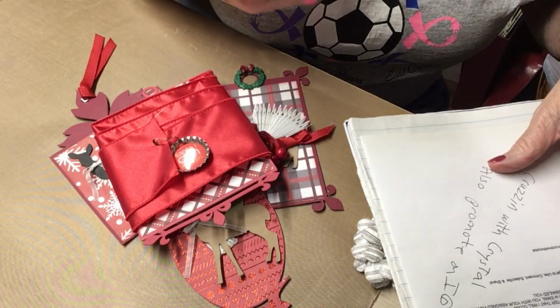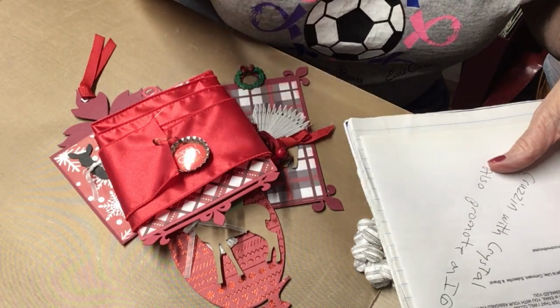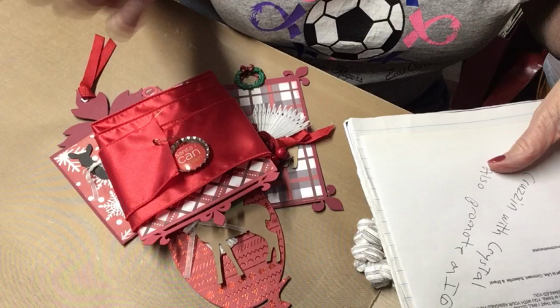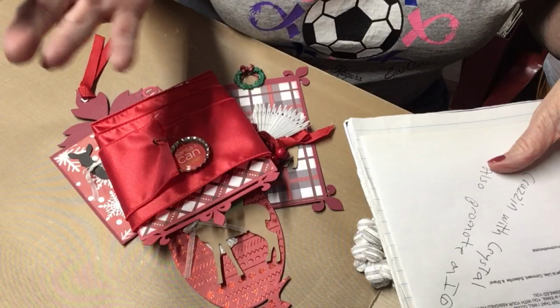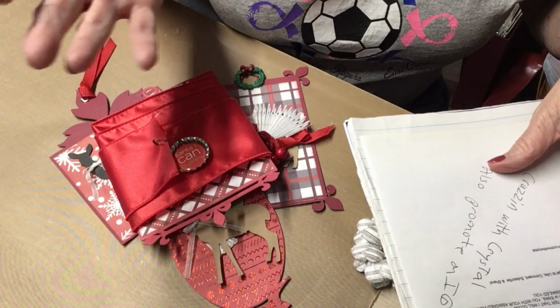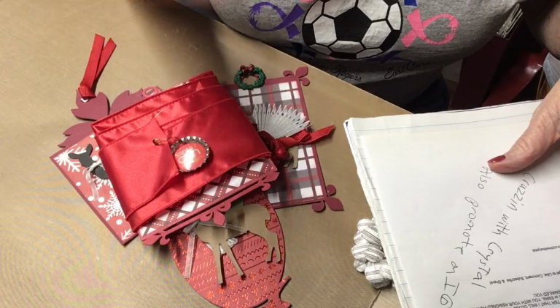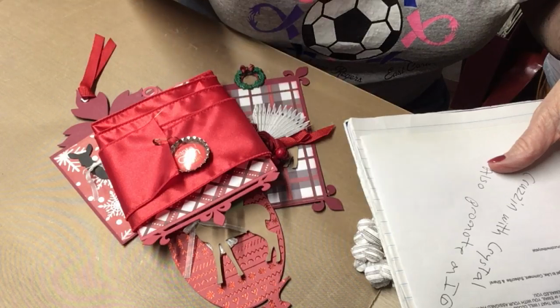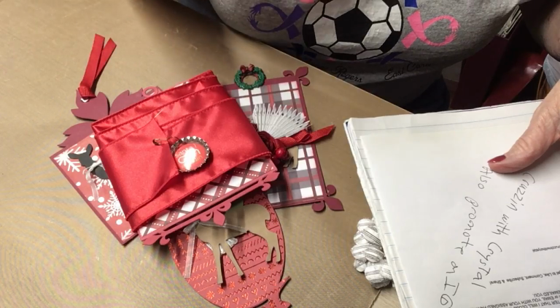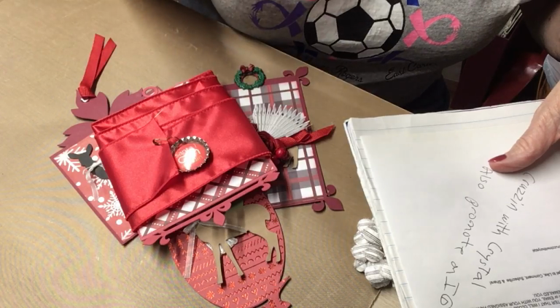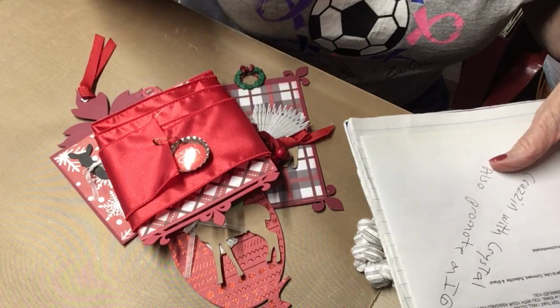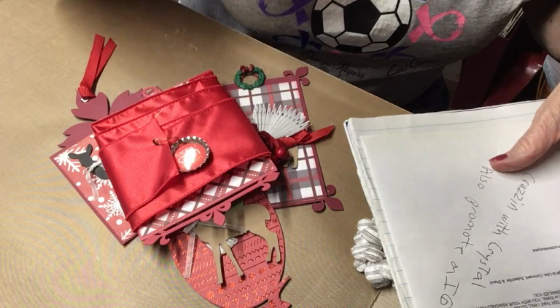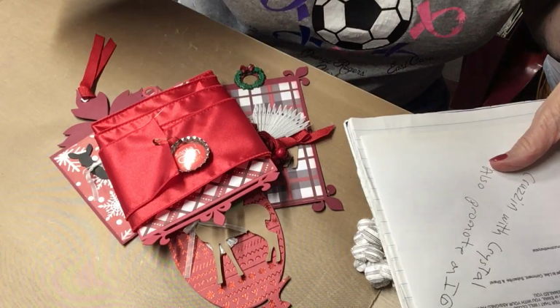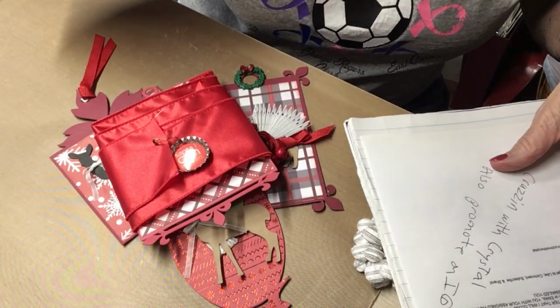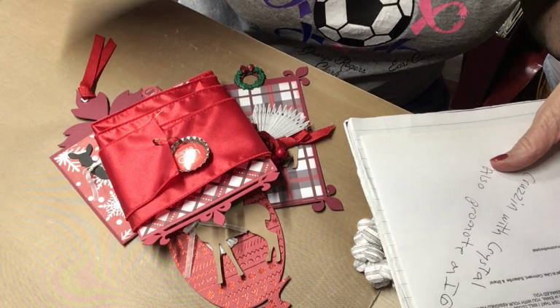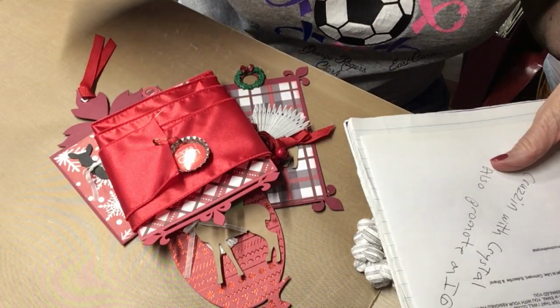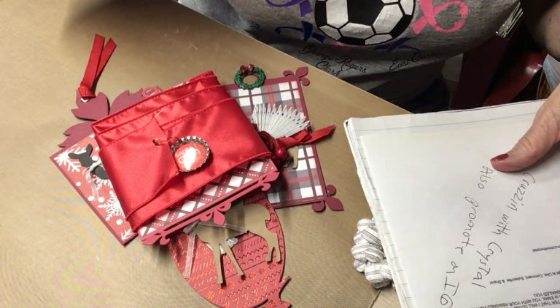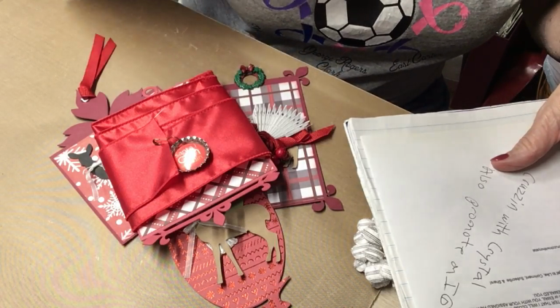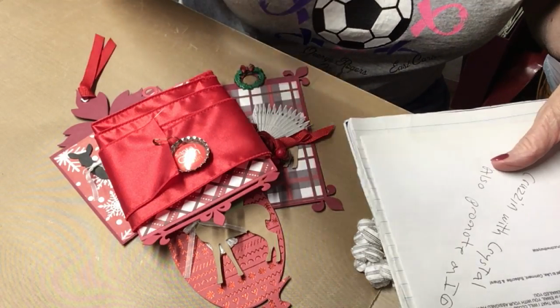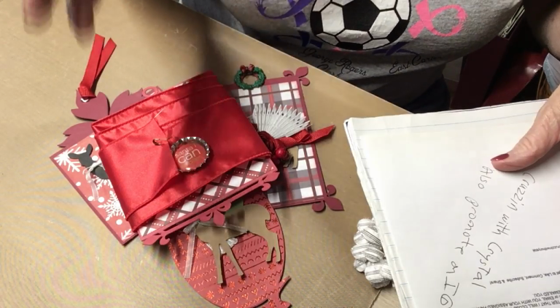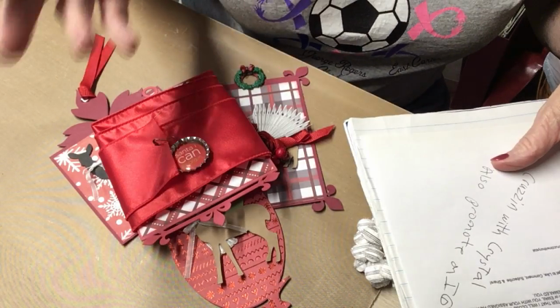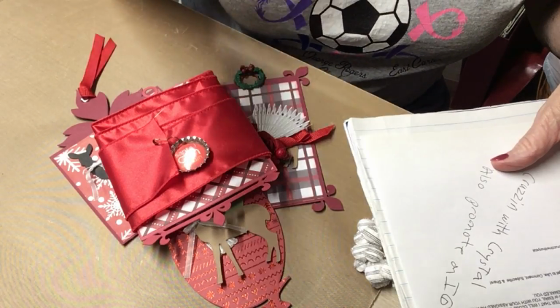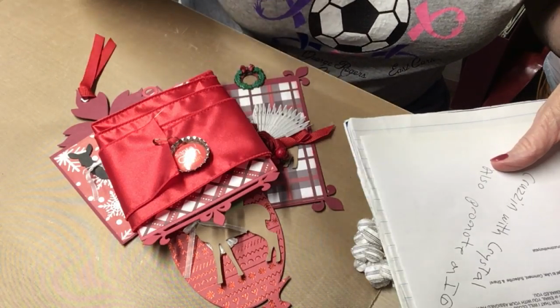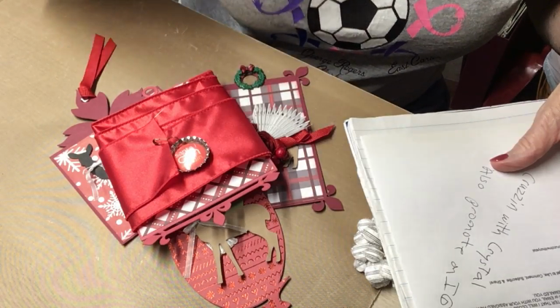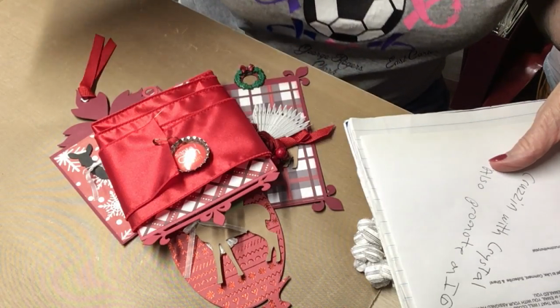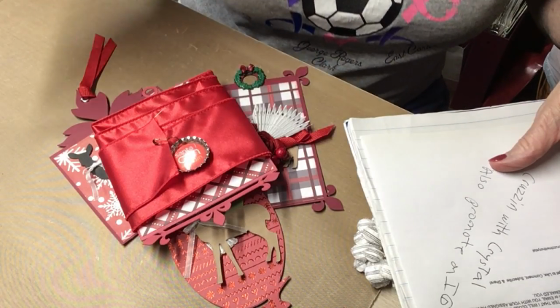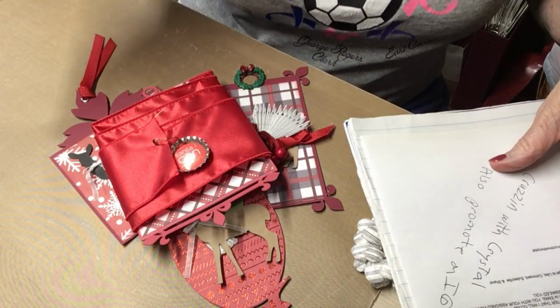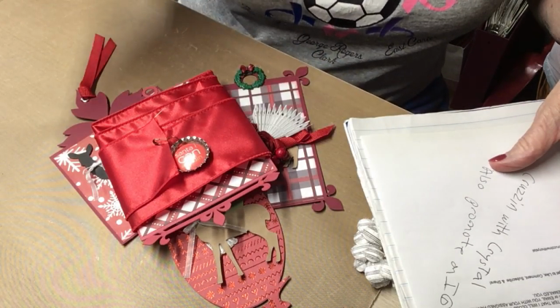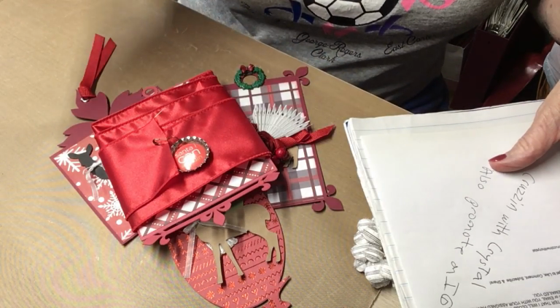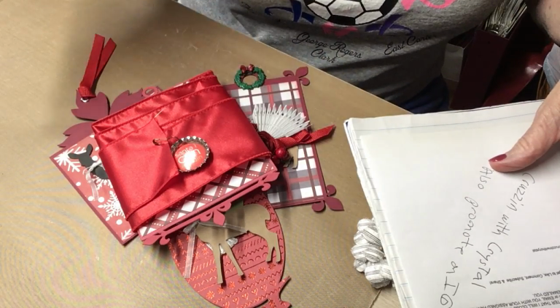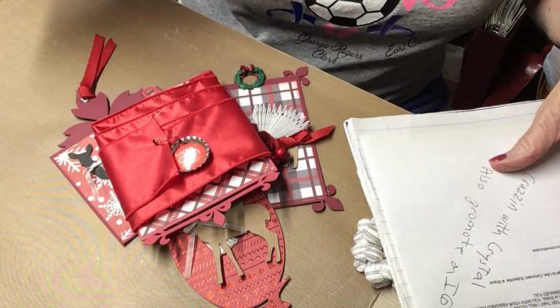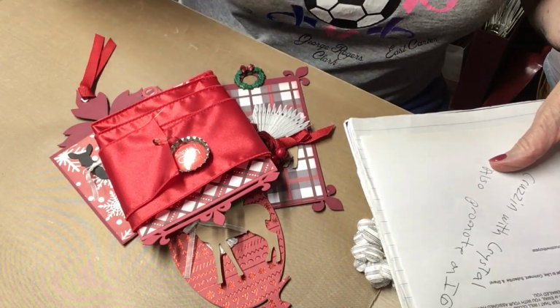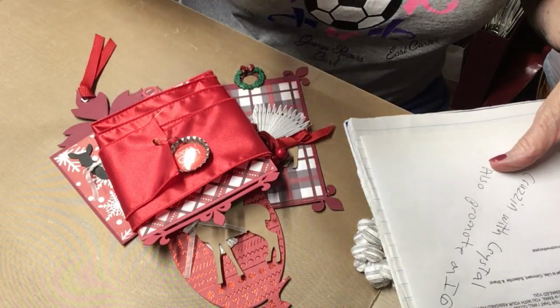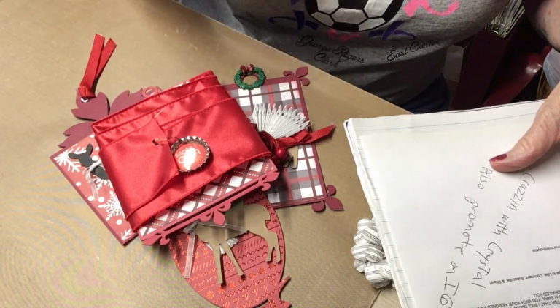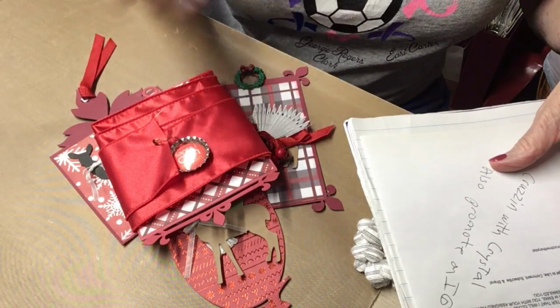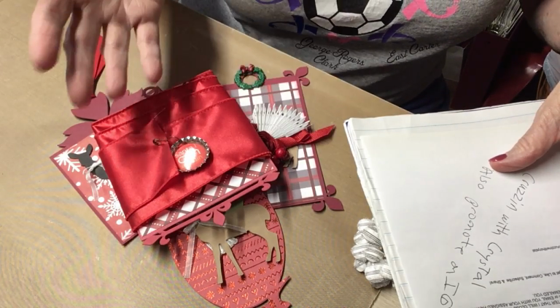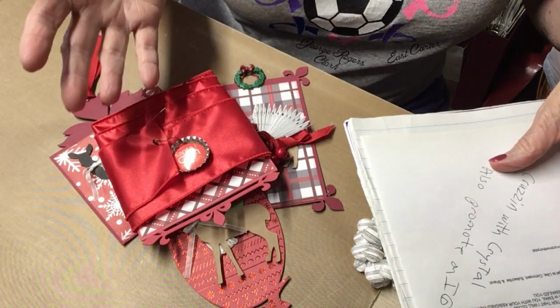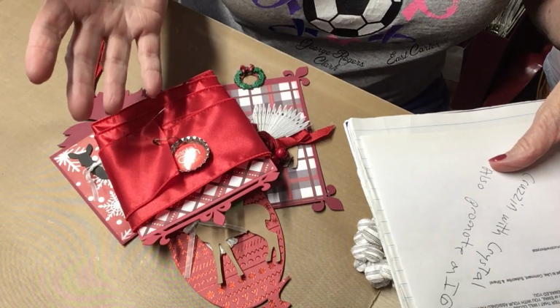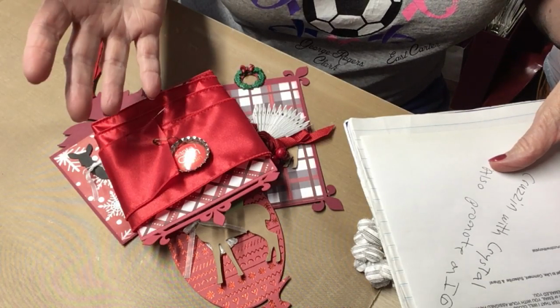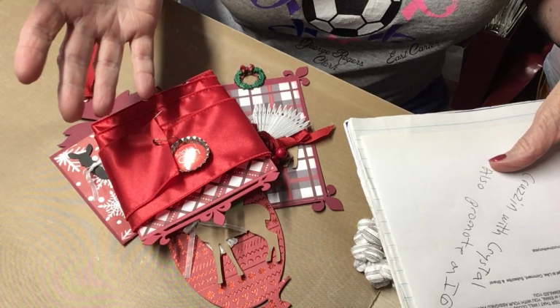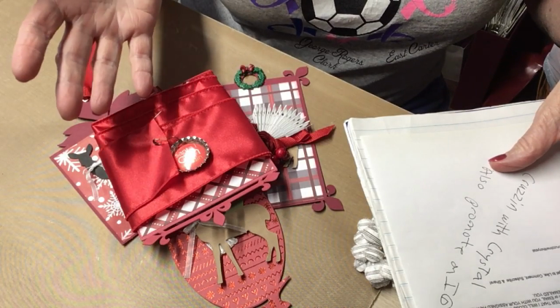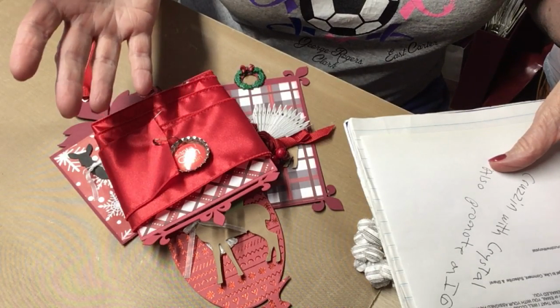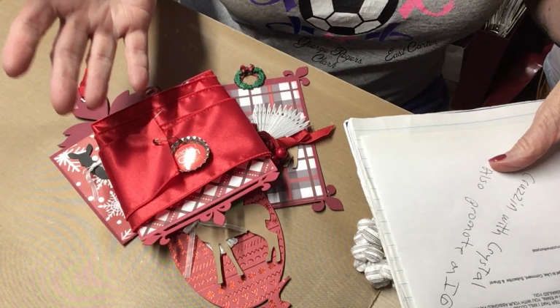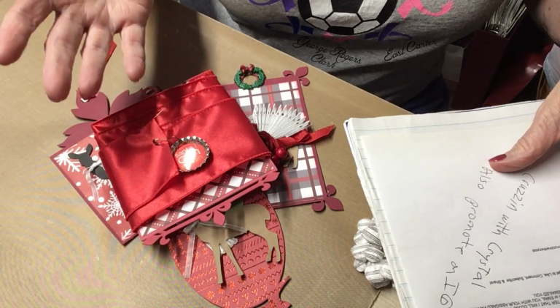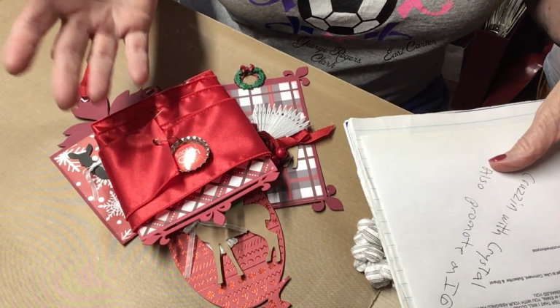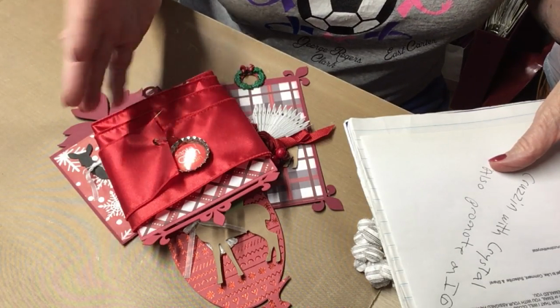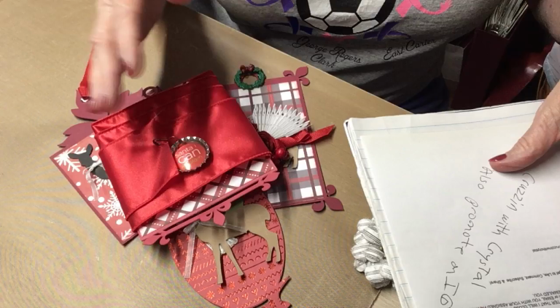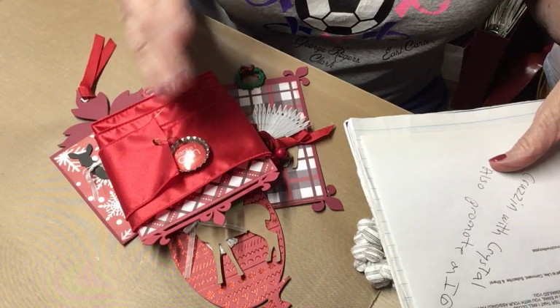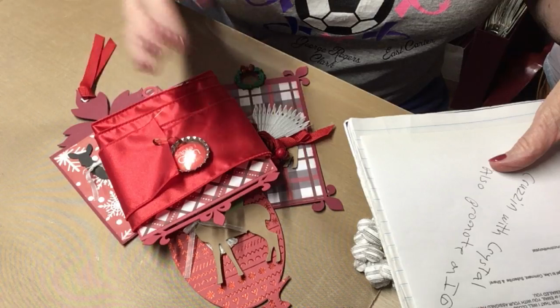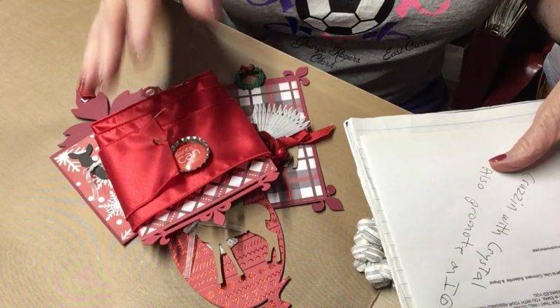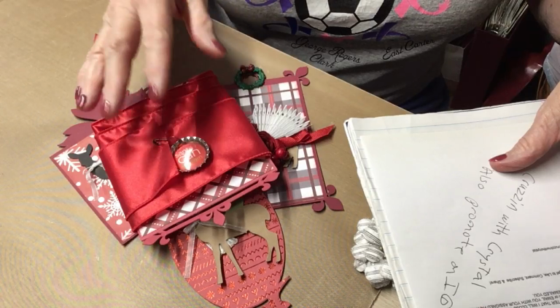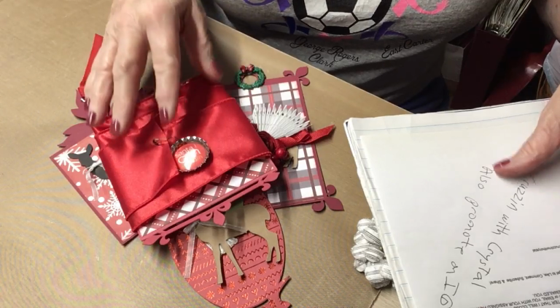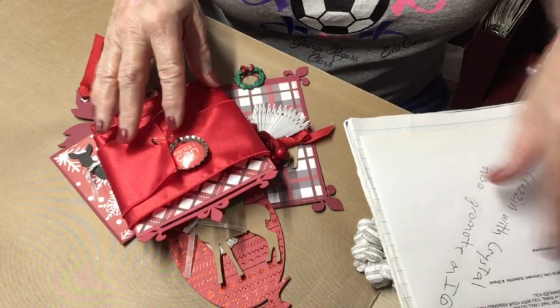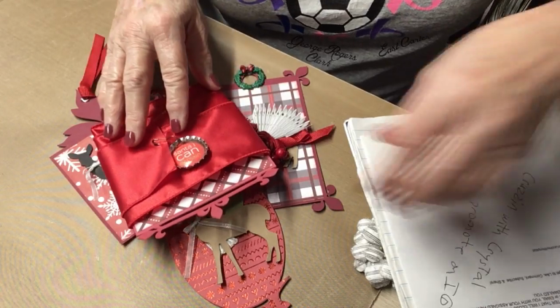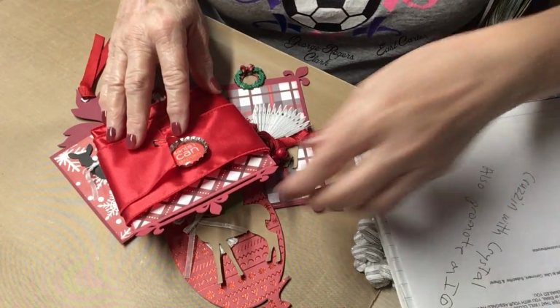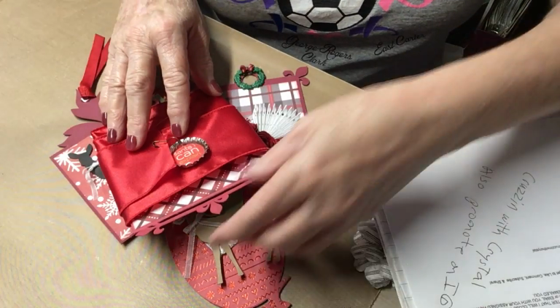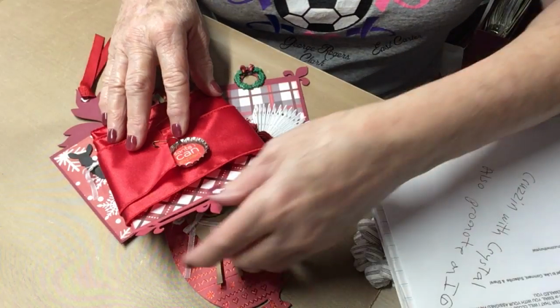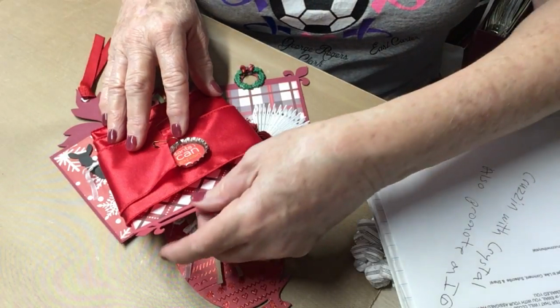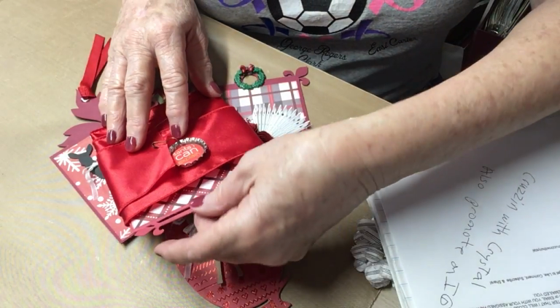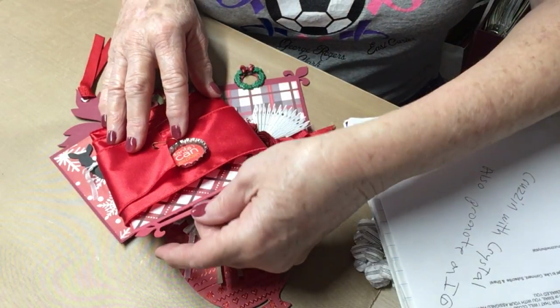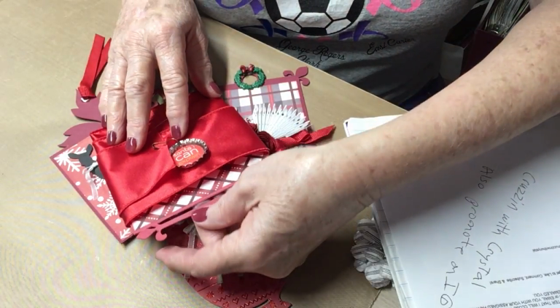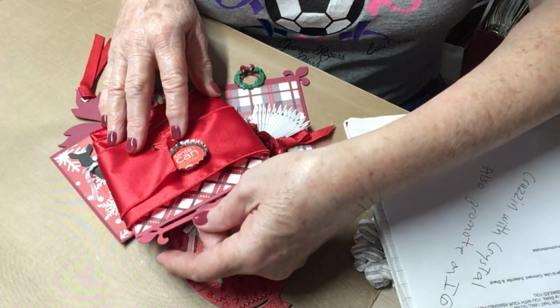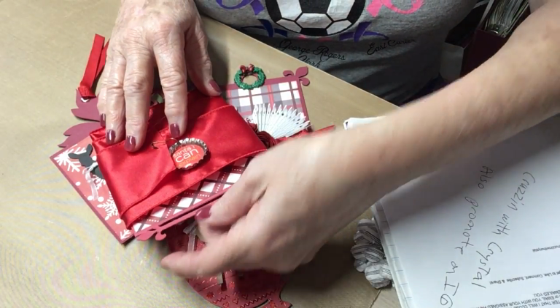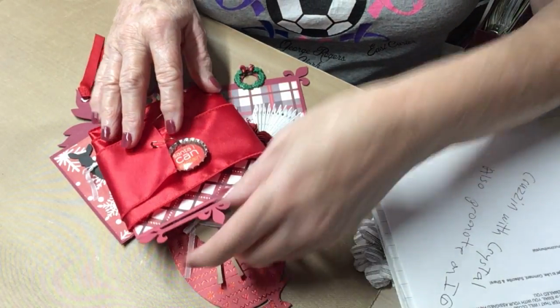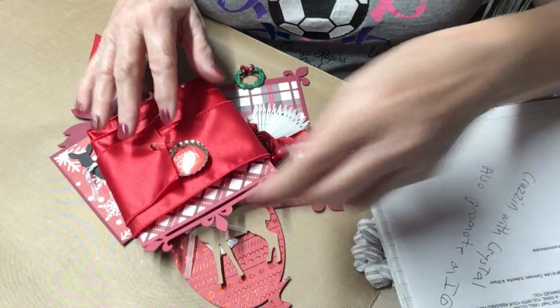I don't work, and I felt like crafting today, so that's what I've done all day.